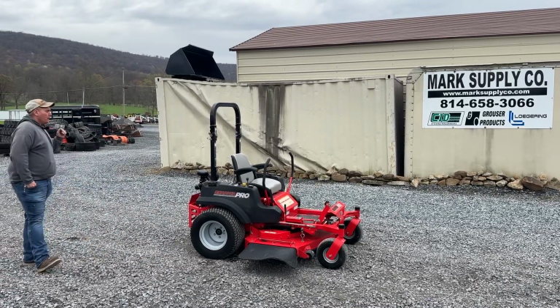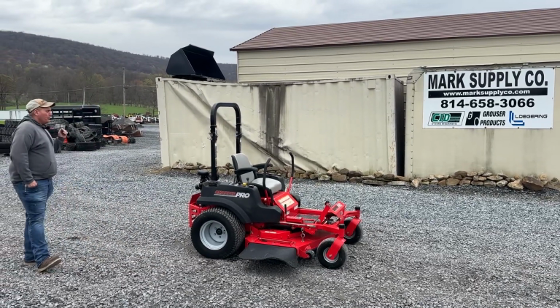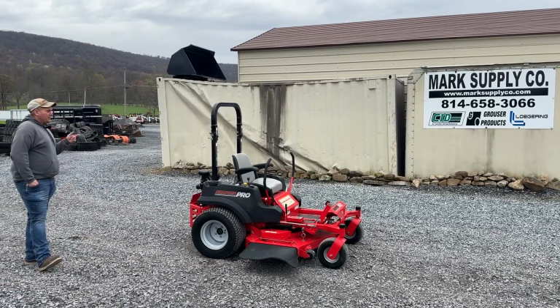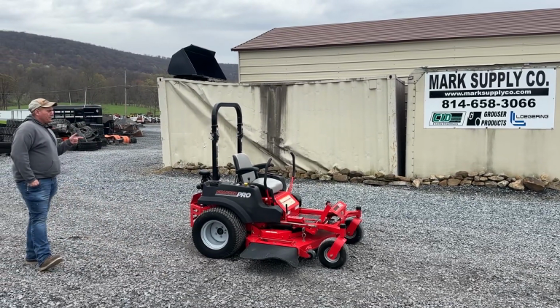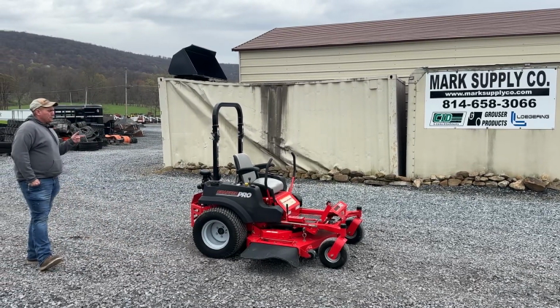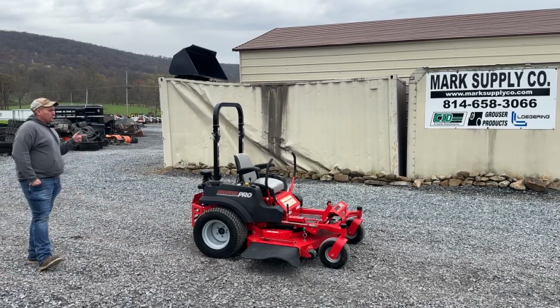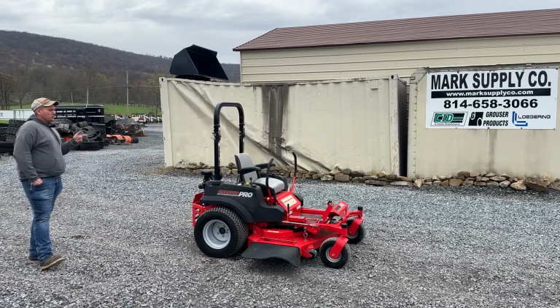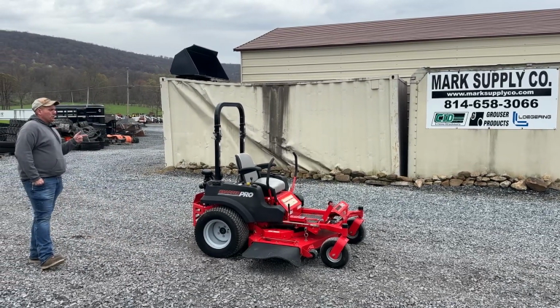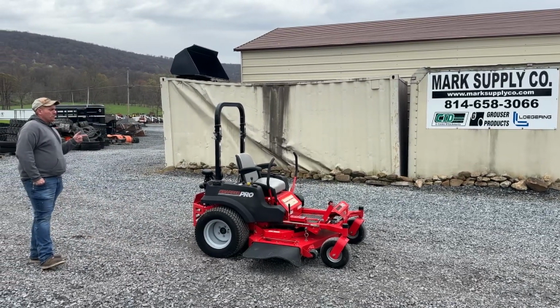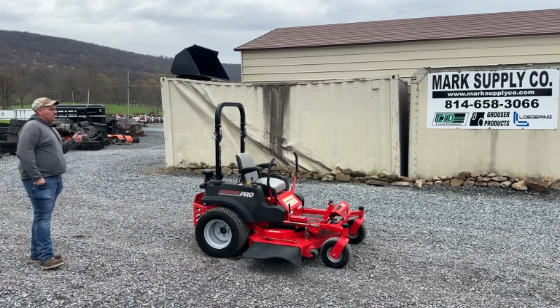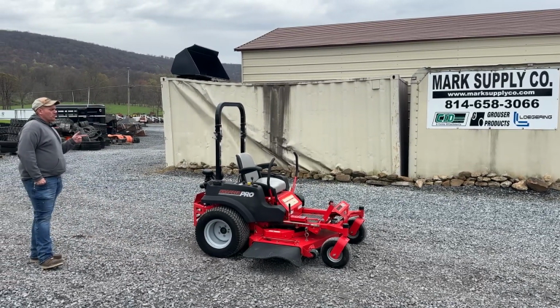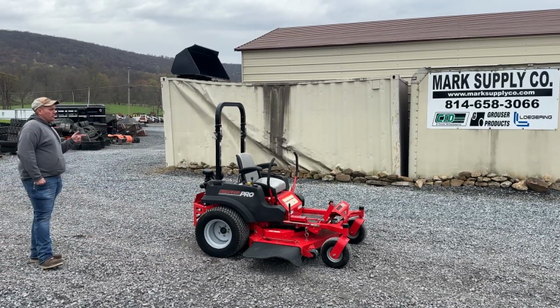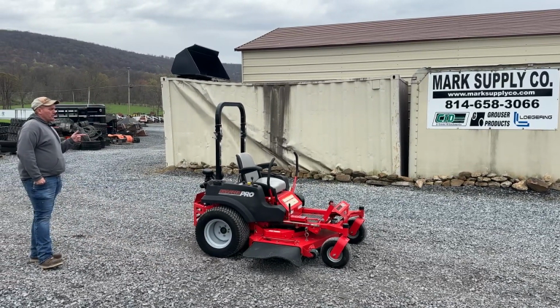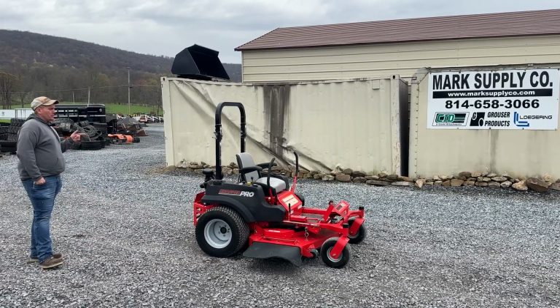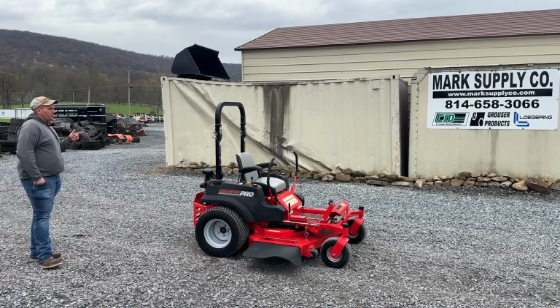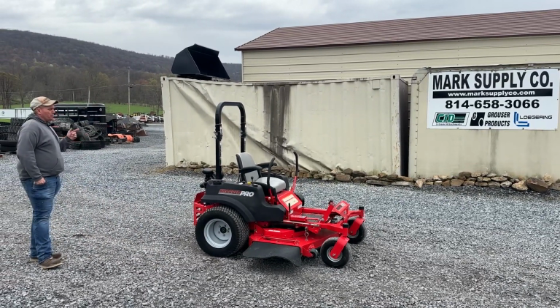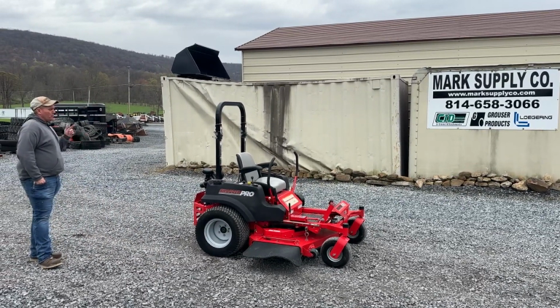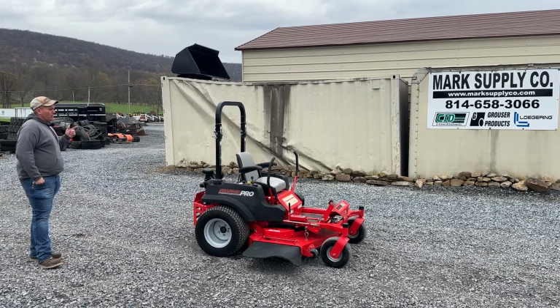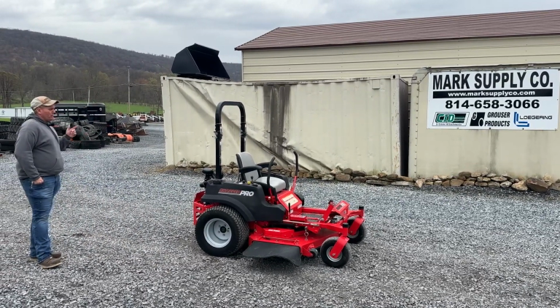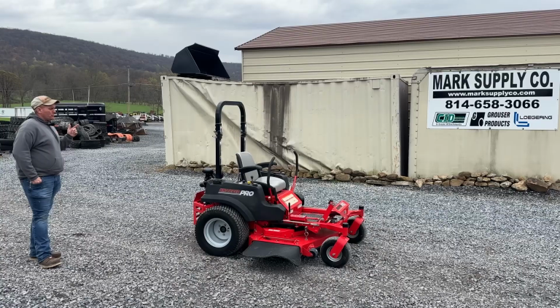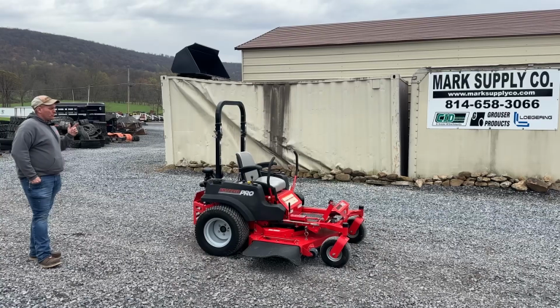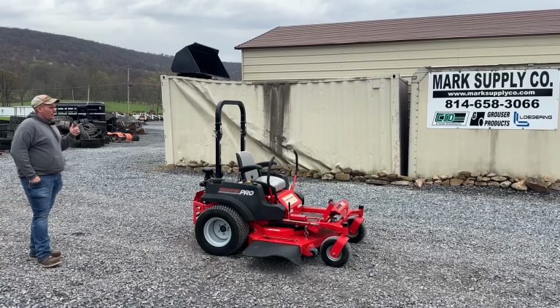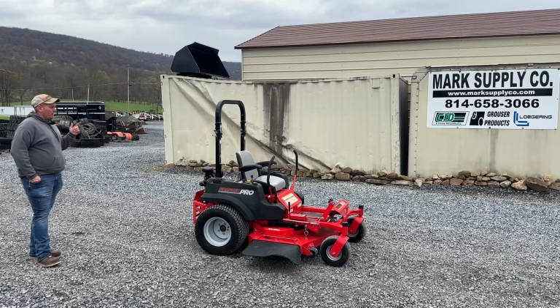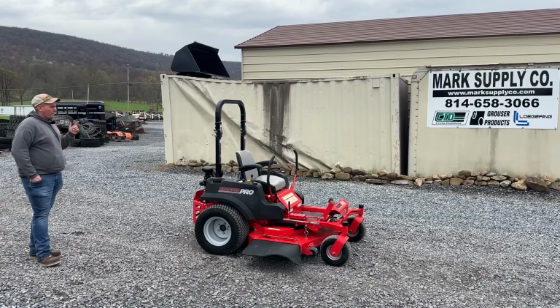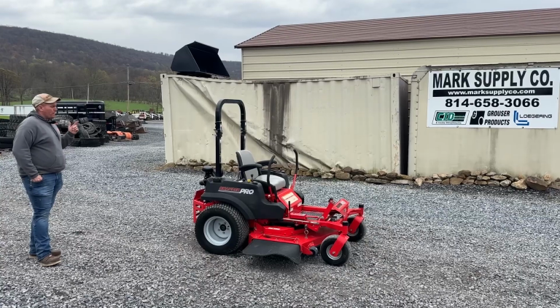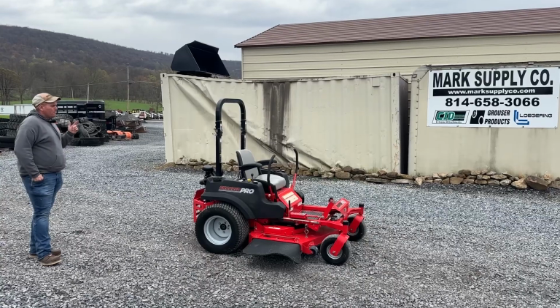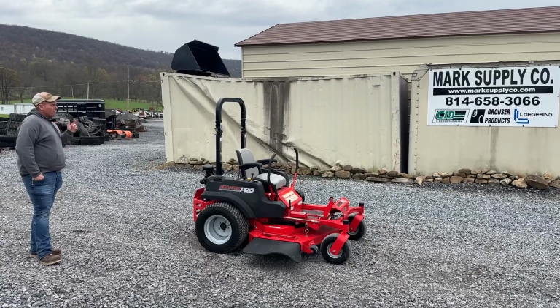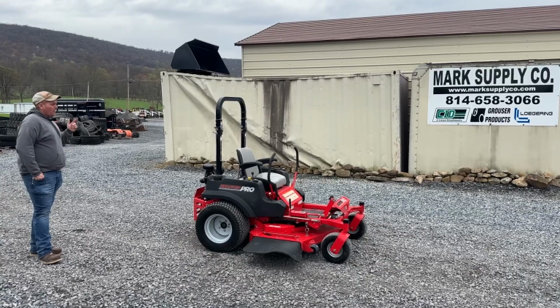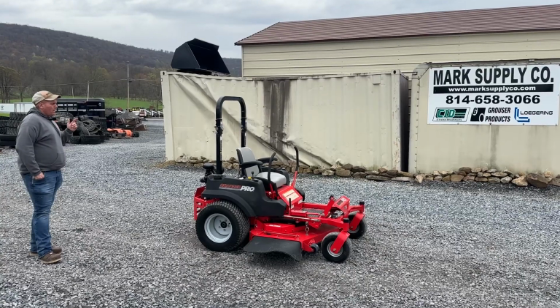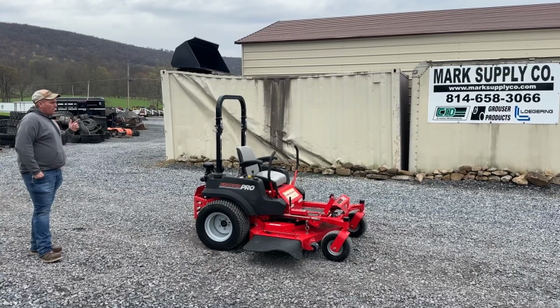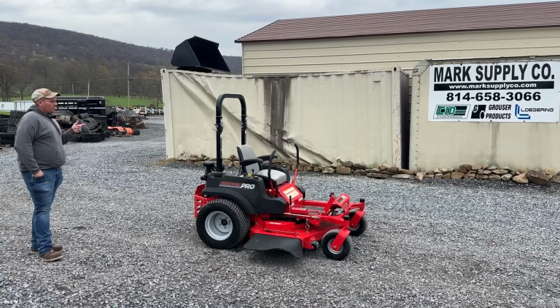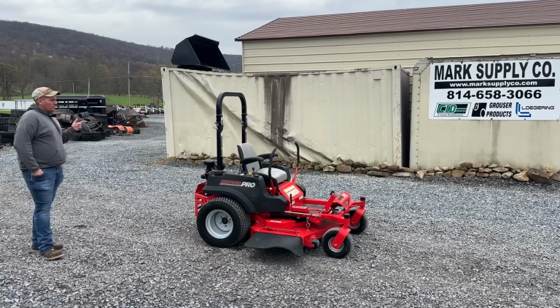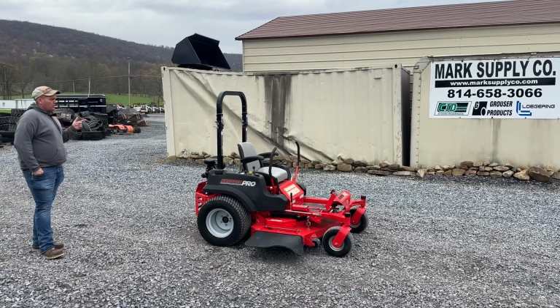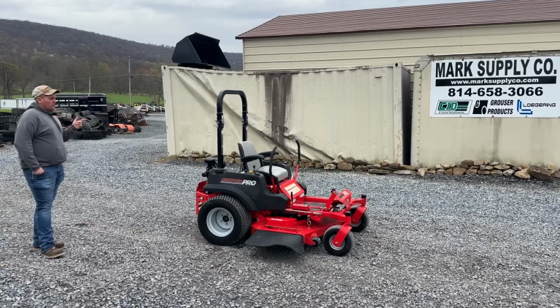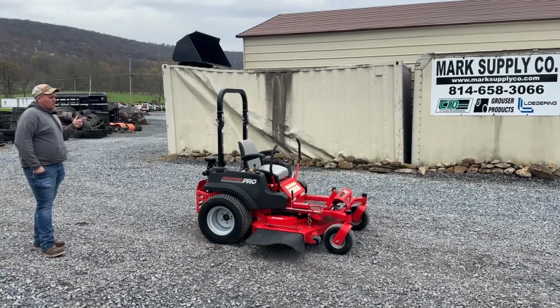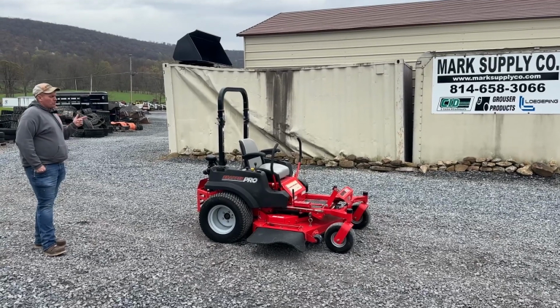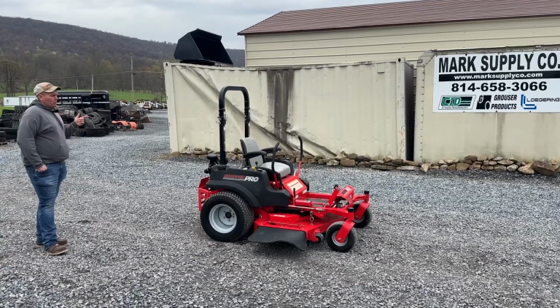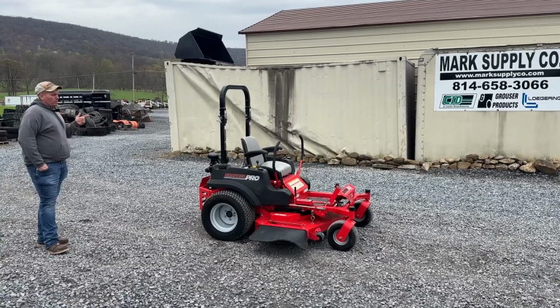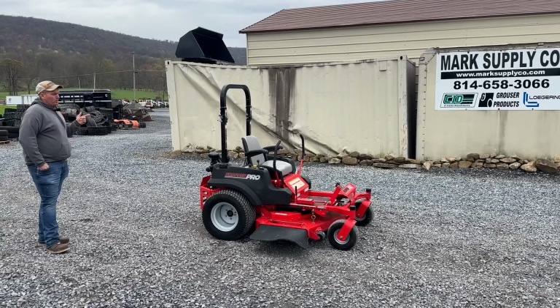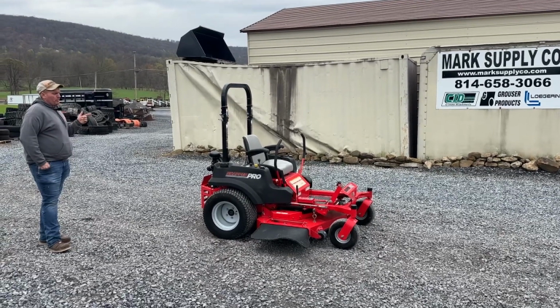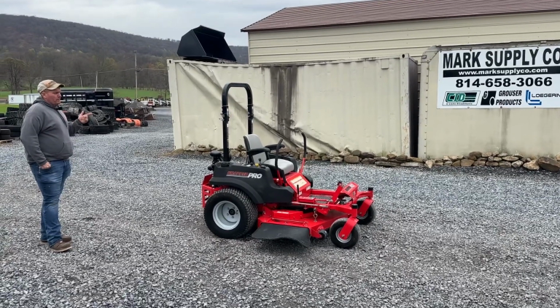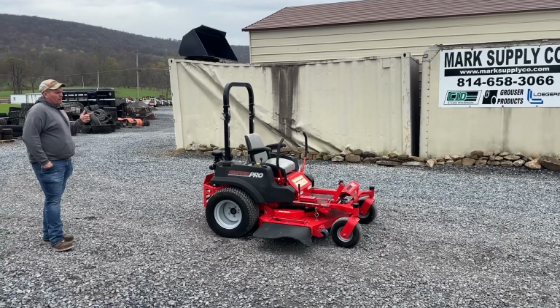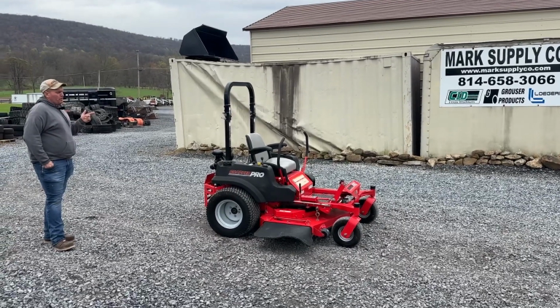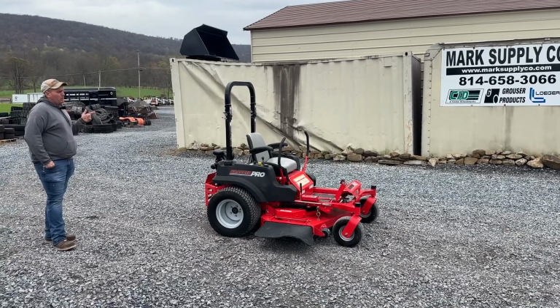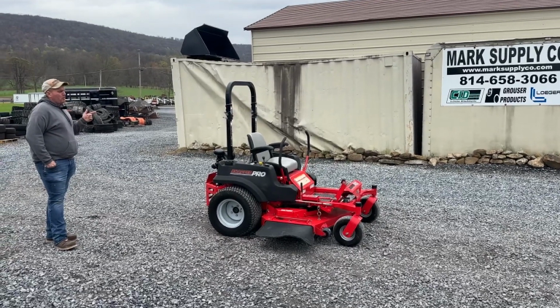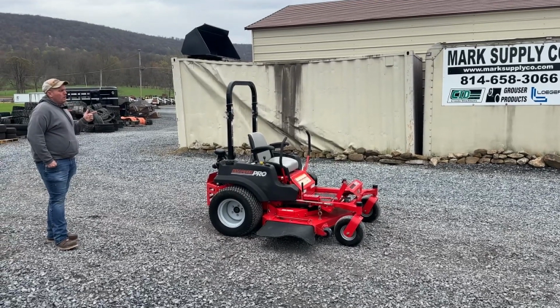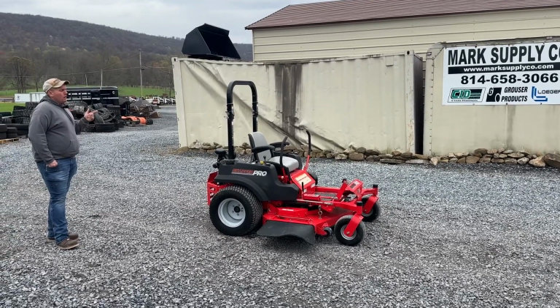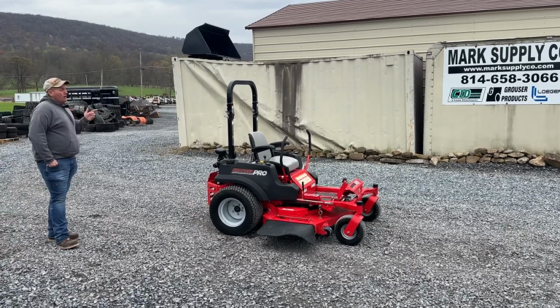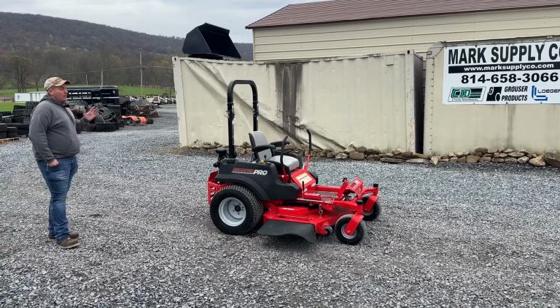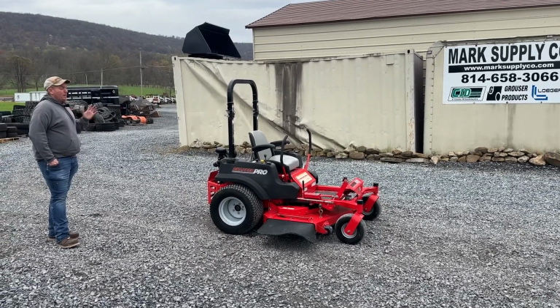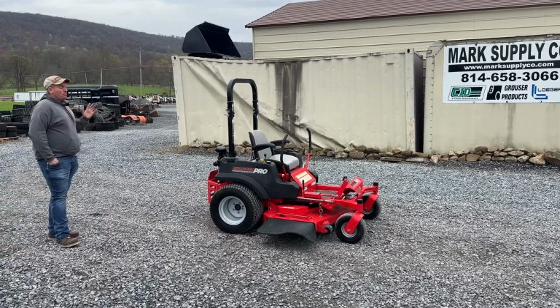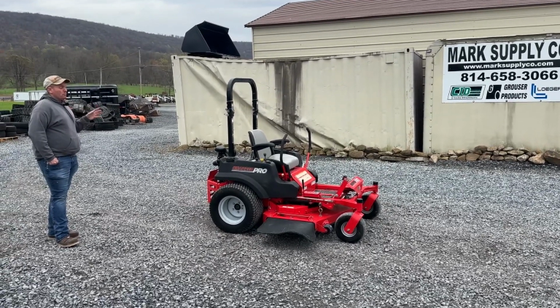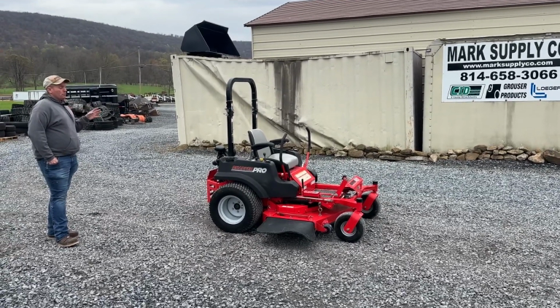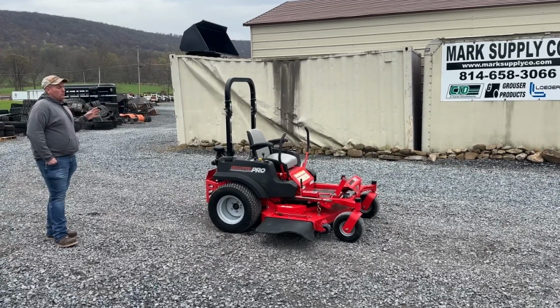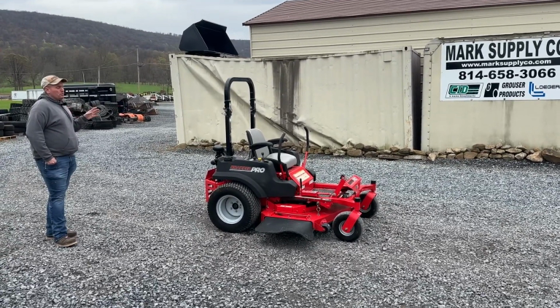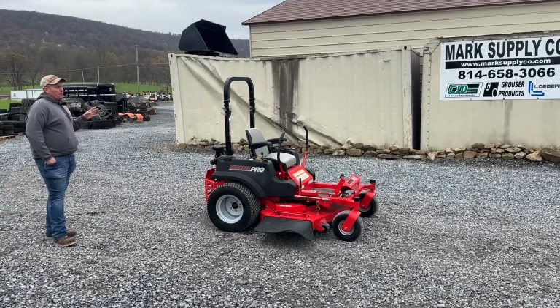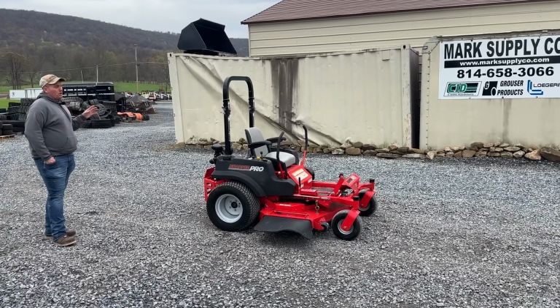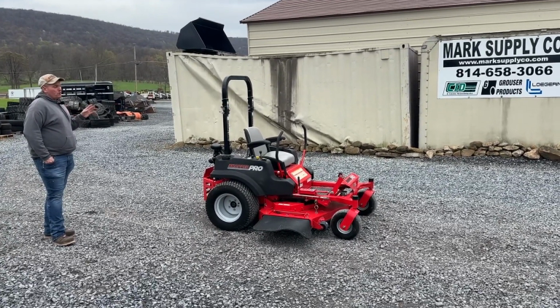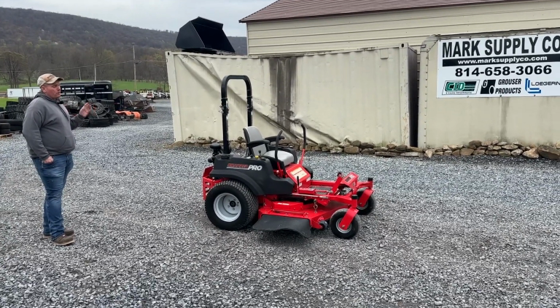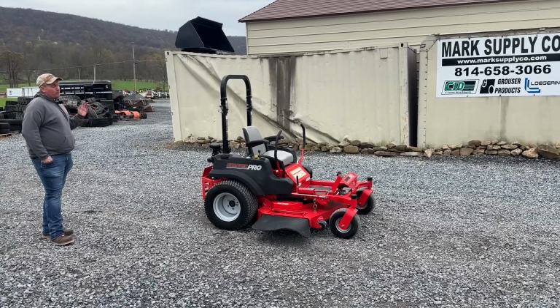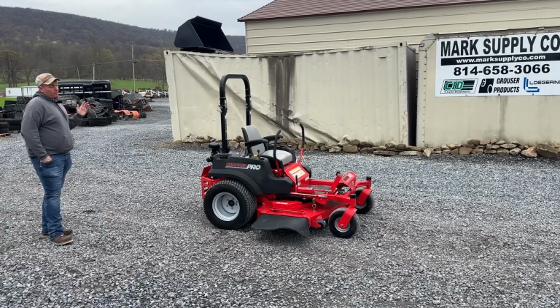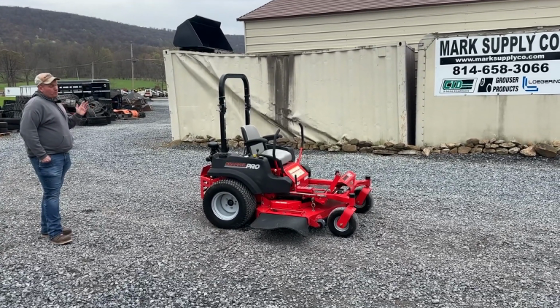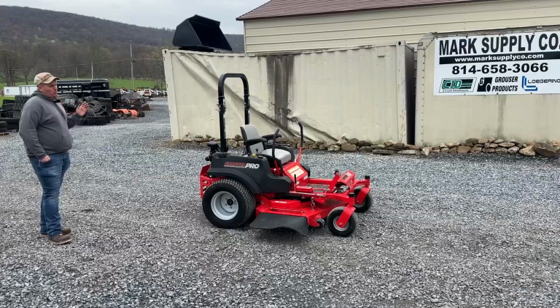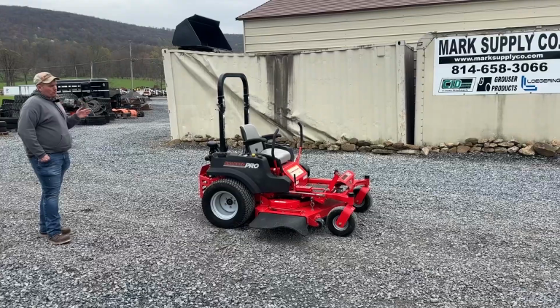We did just do a service on this — fuel, engine oil, air — 27 horse Kohler Command Pro. Really good mower, very affordable, has easy-up deck.